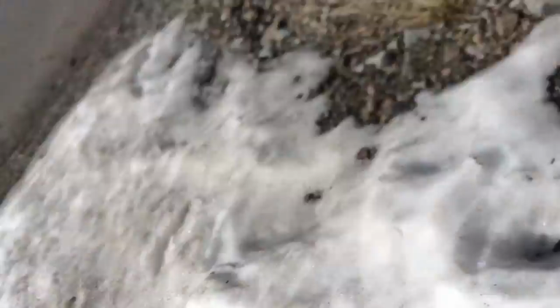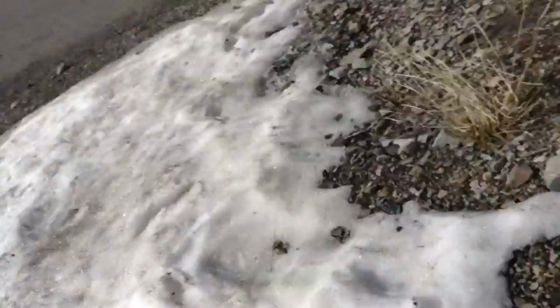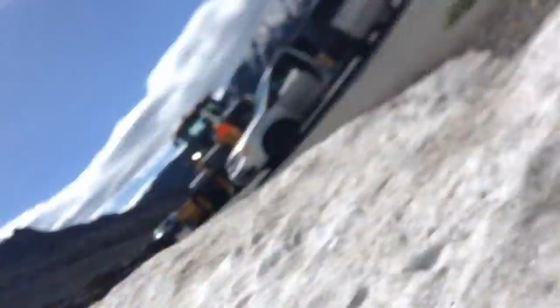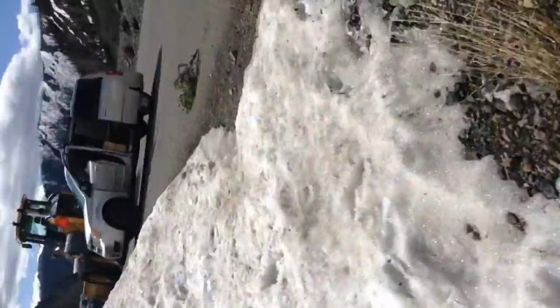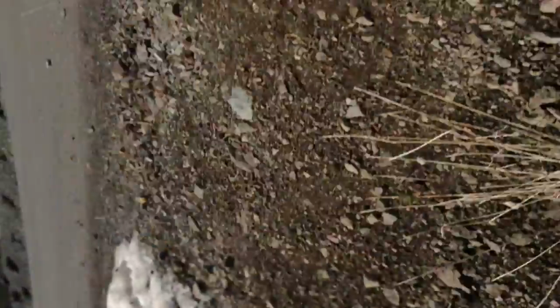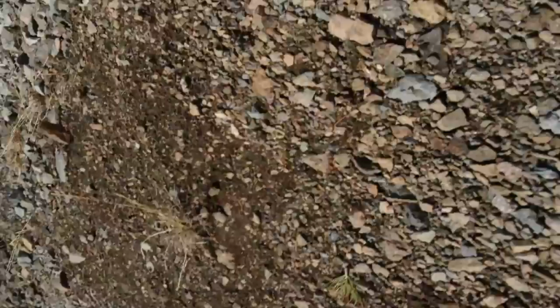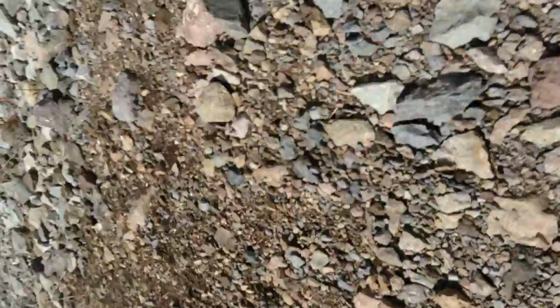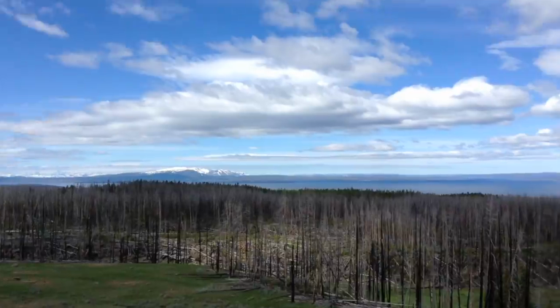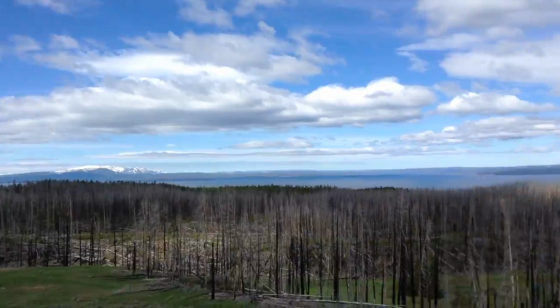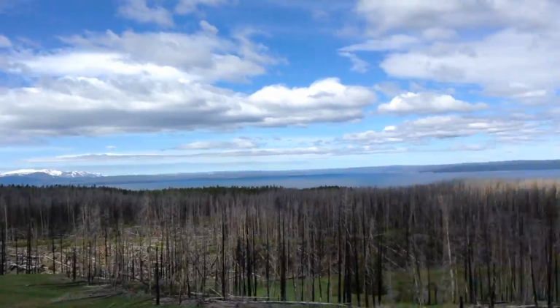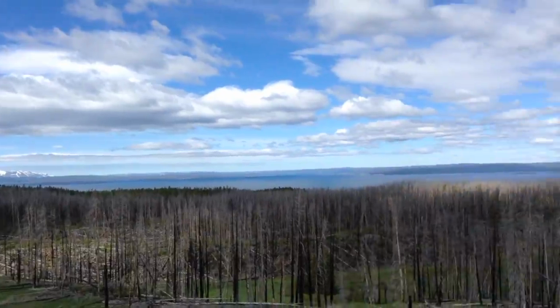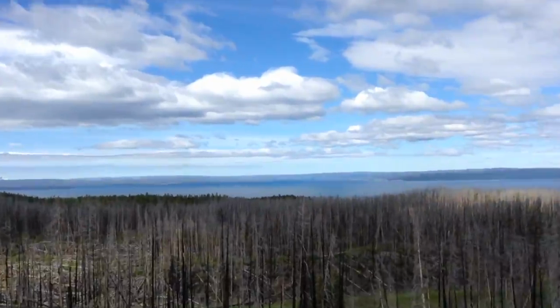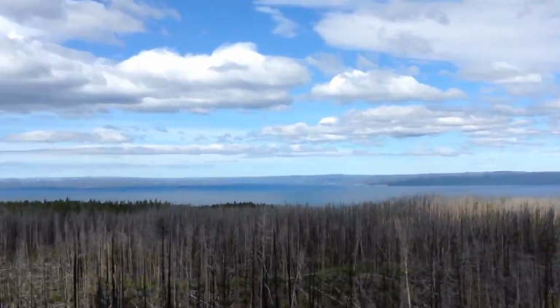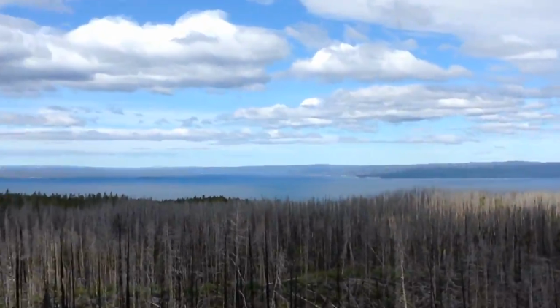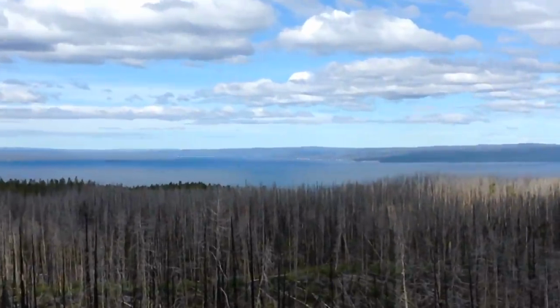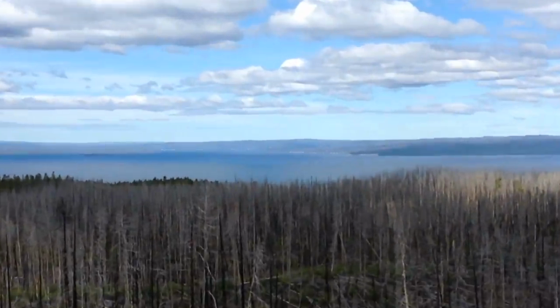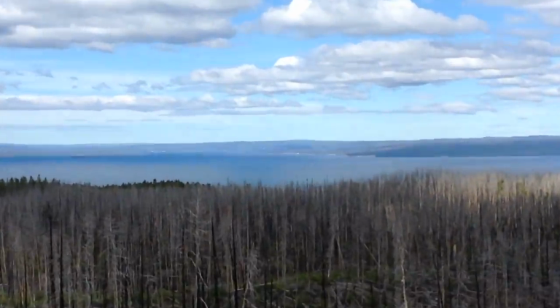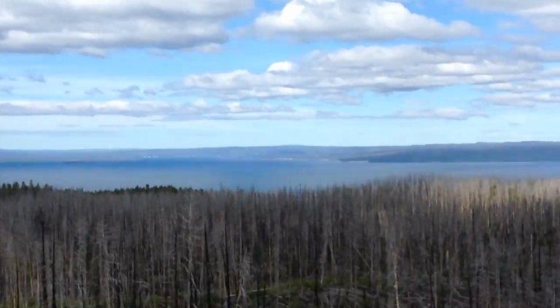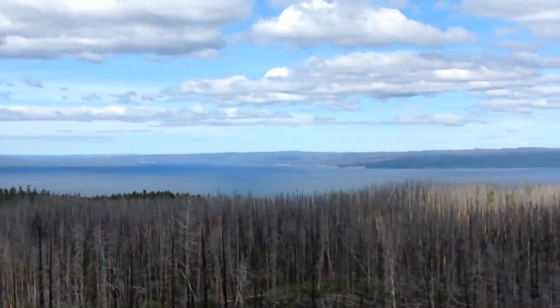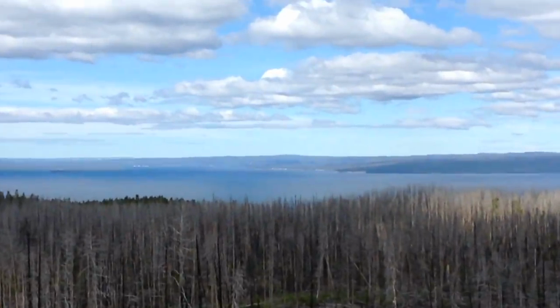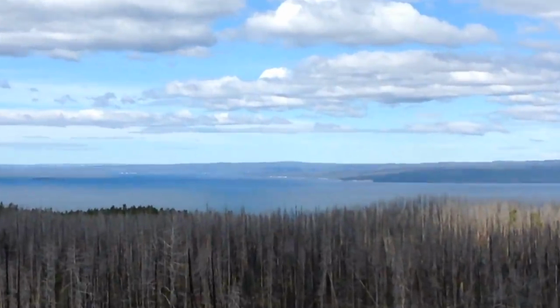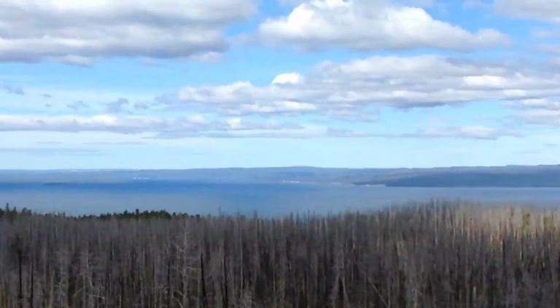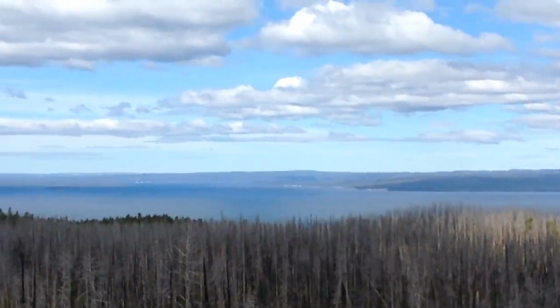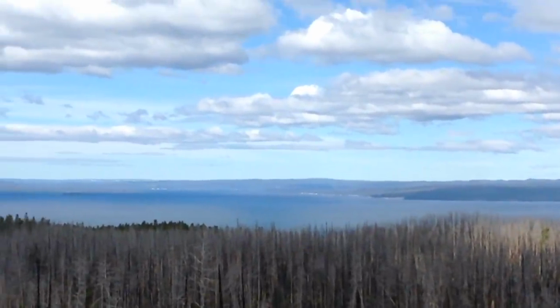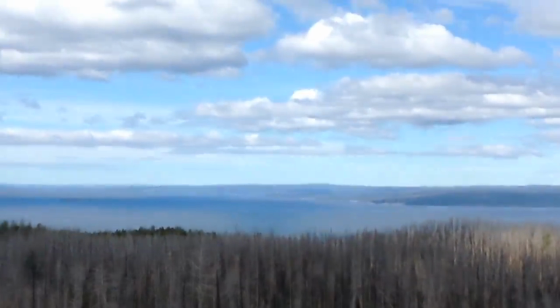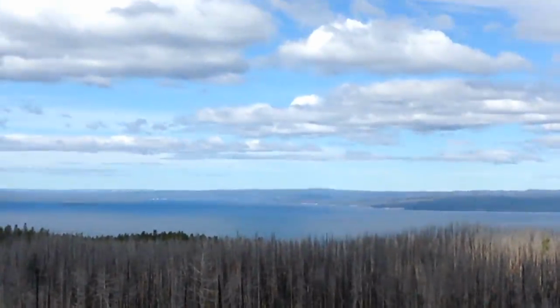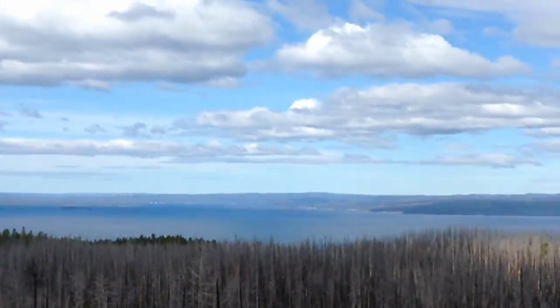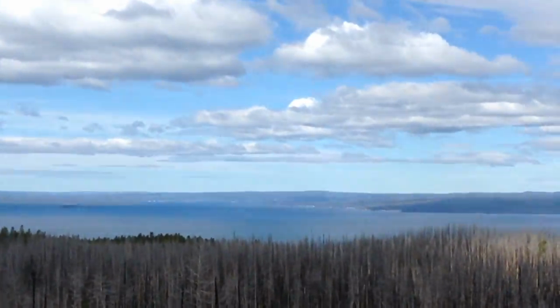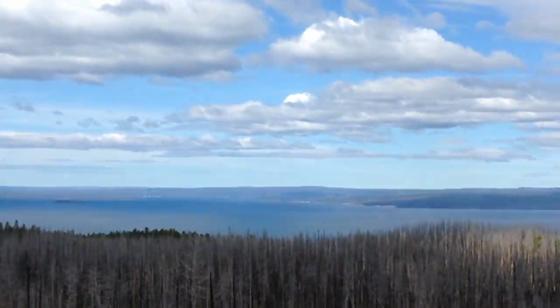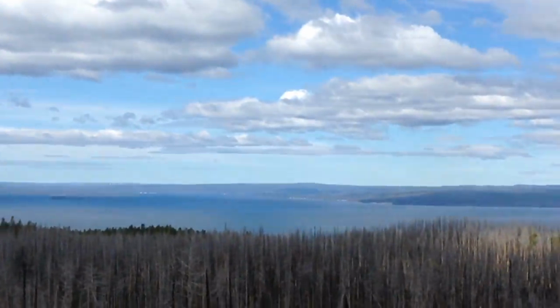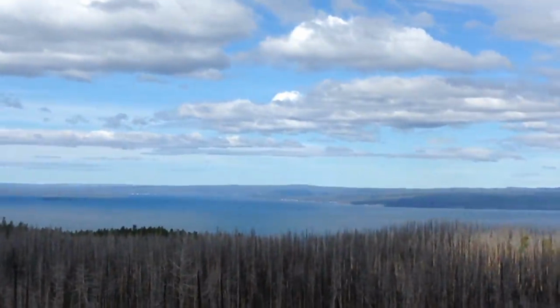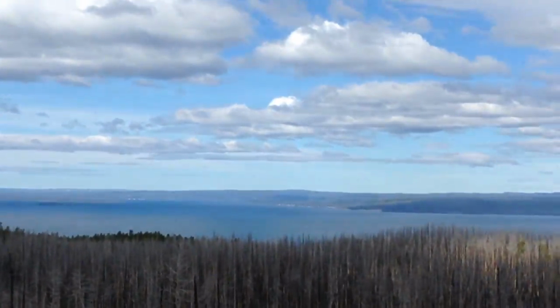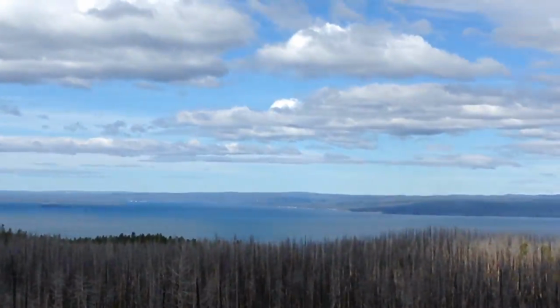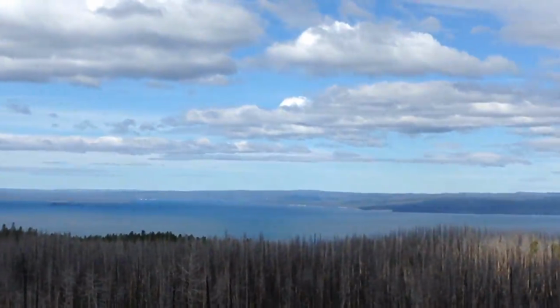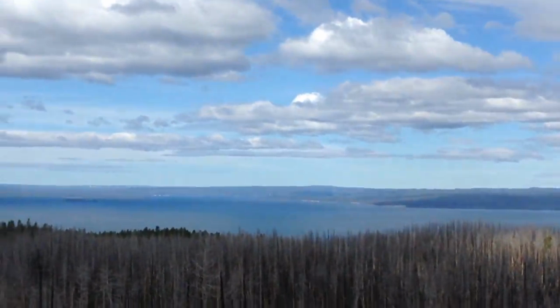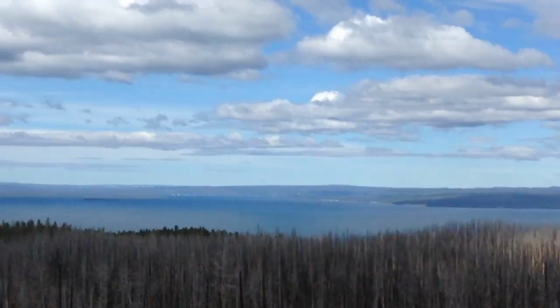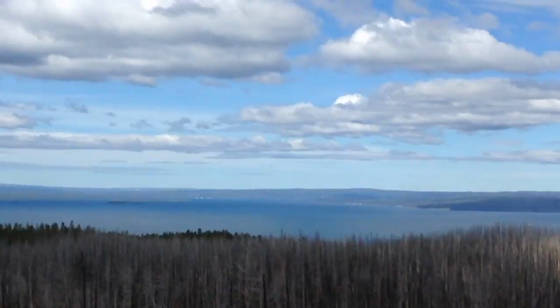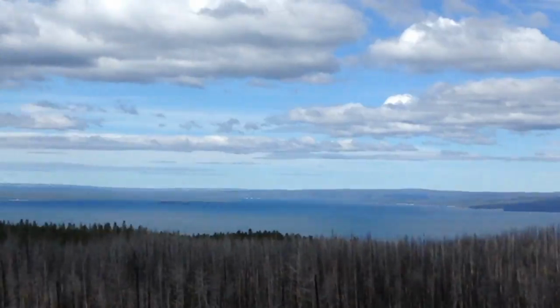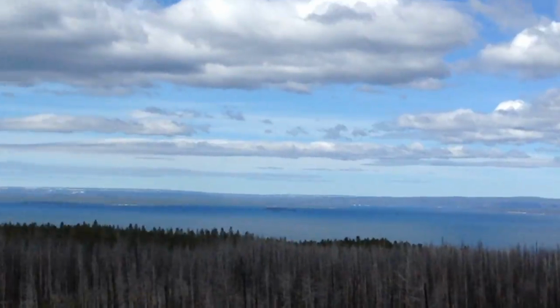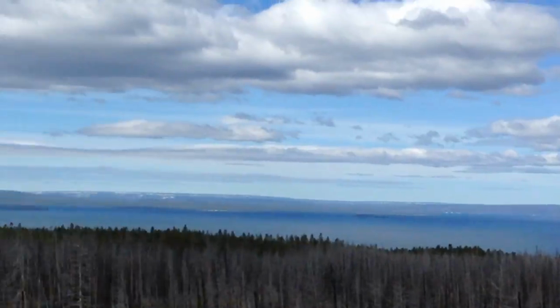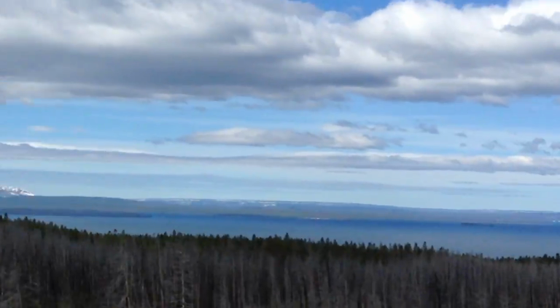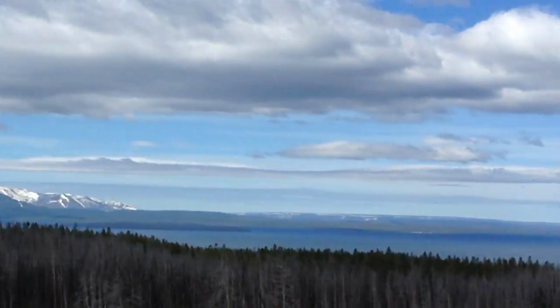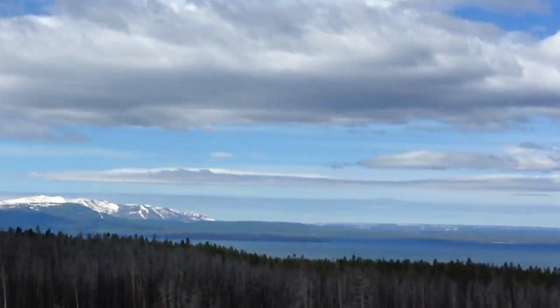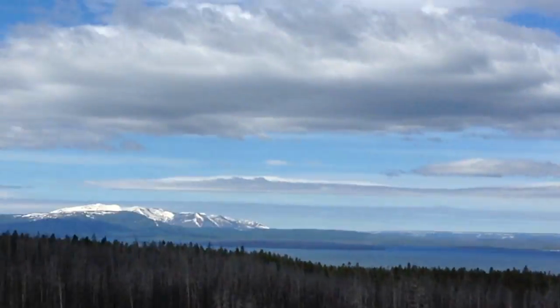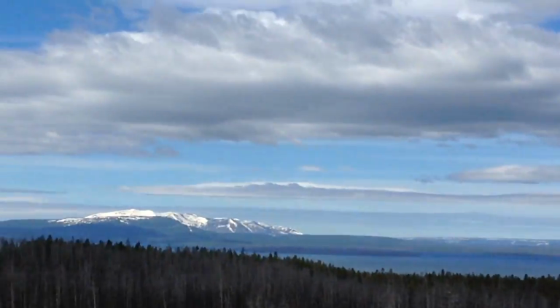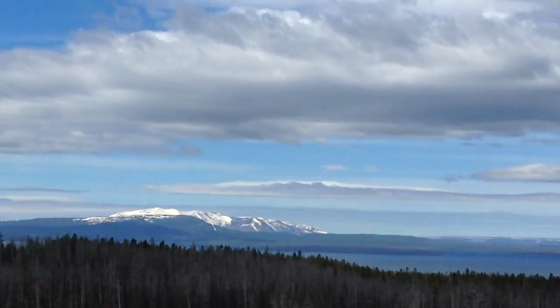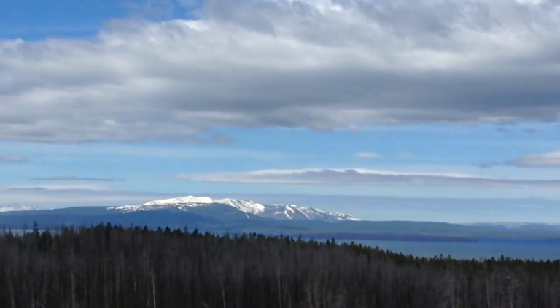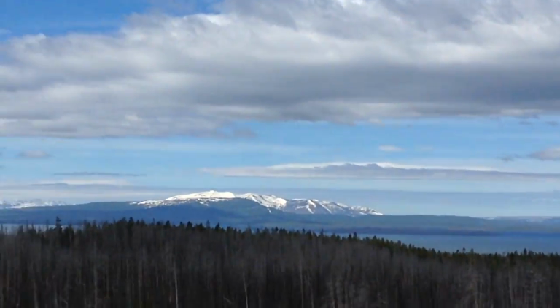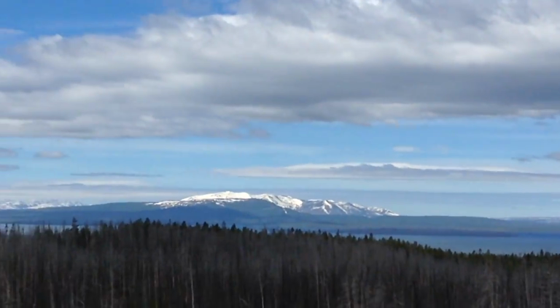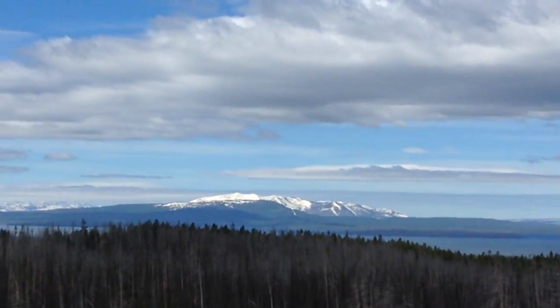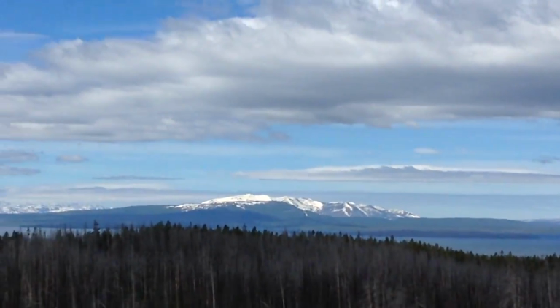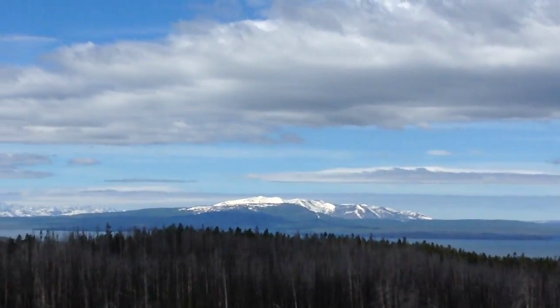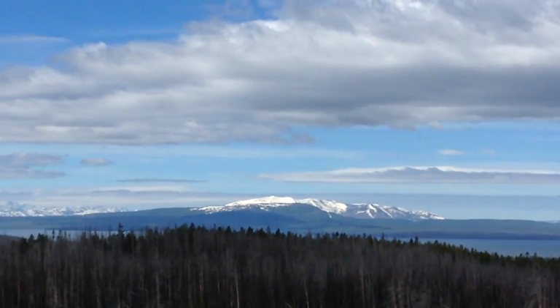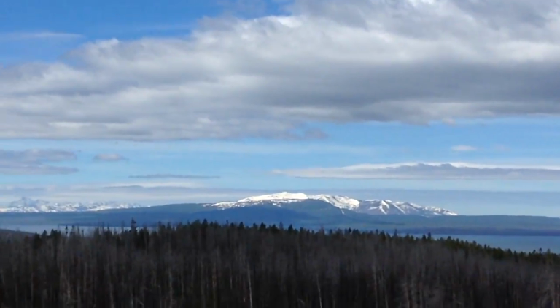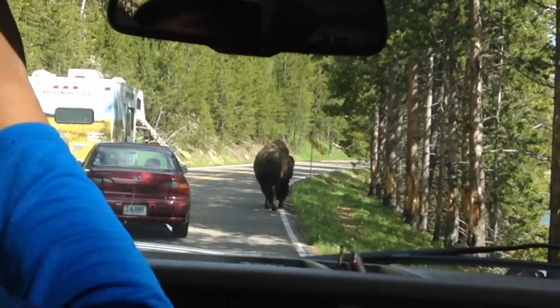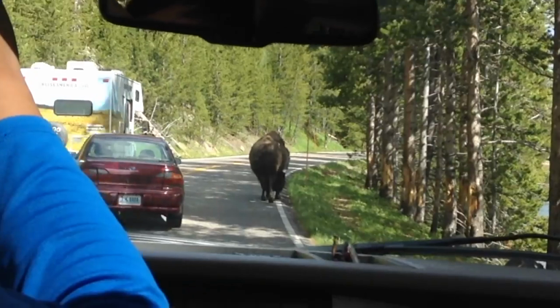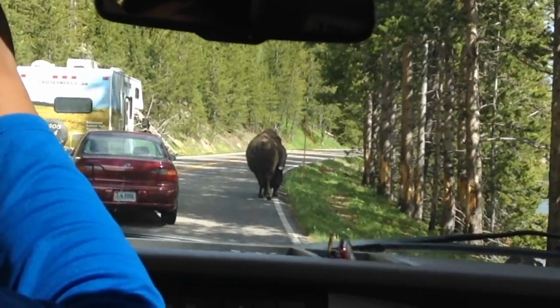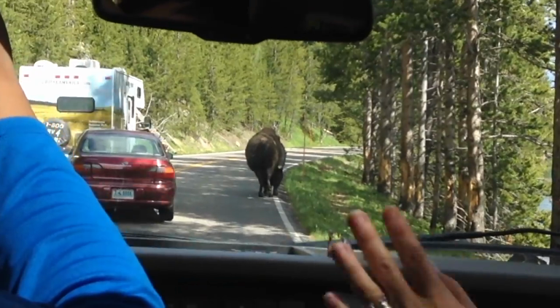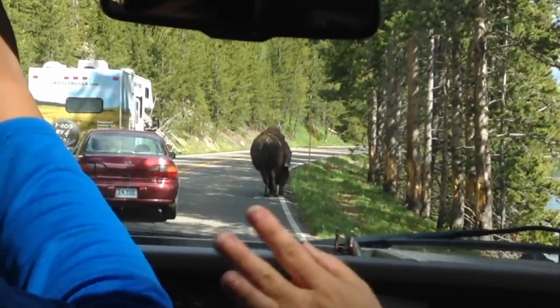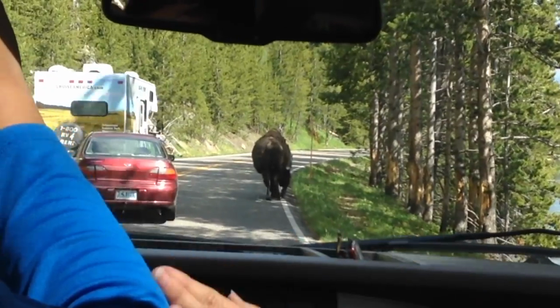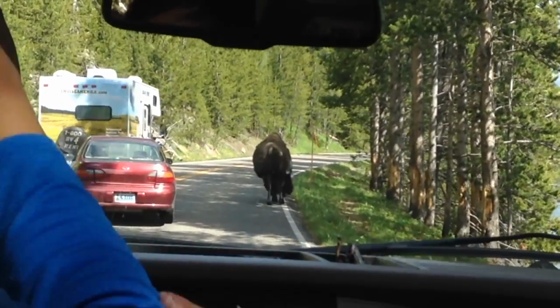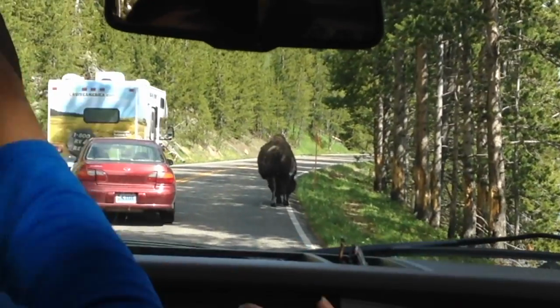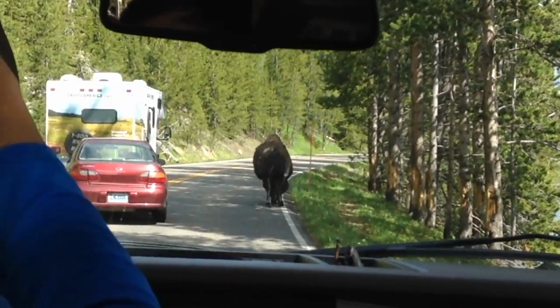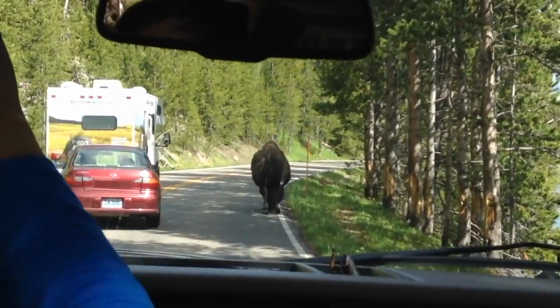Look at this view — crazy! There's a Yellowstone Lake and it's just gorgeous.